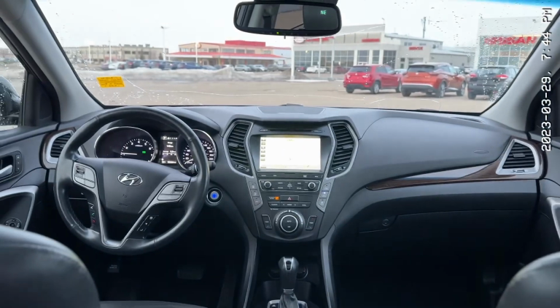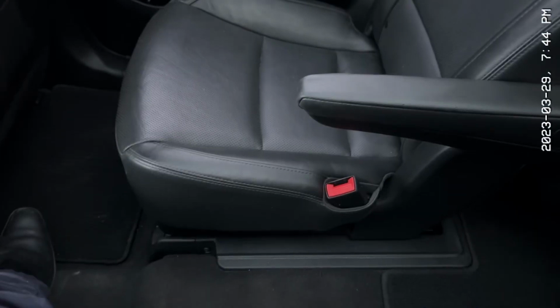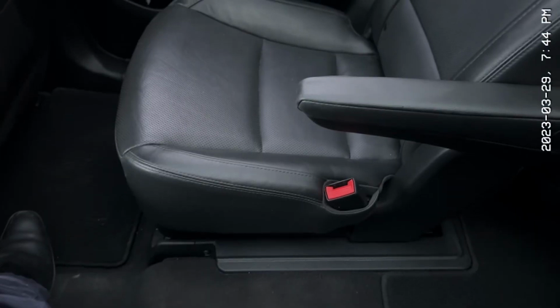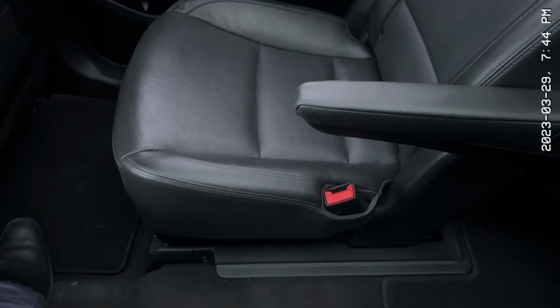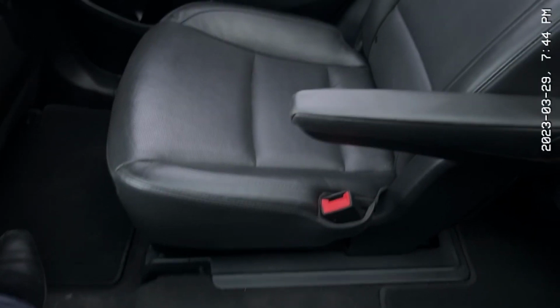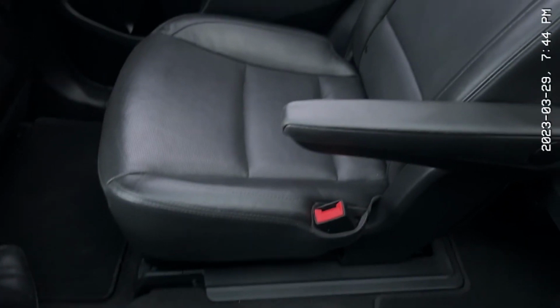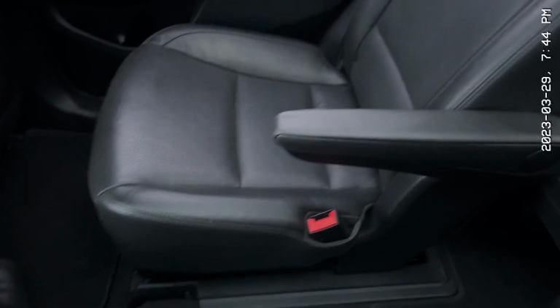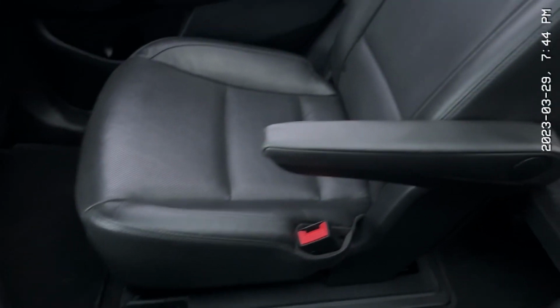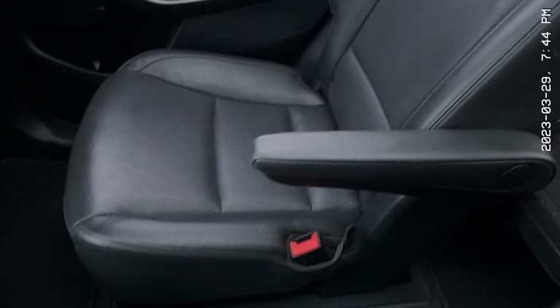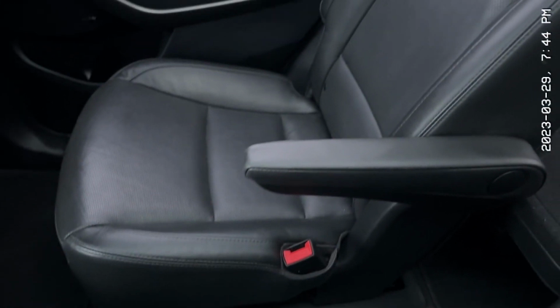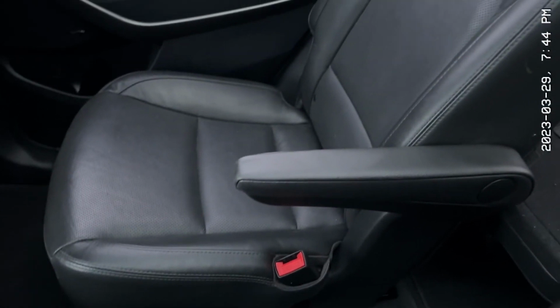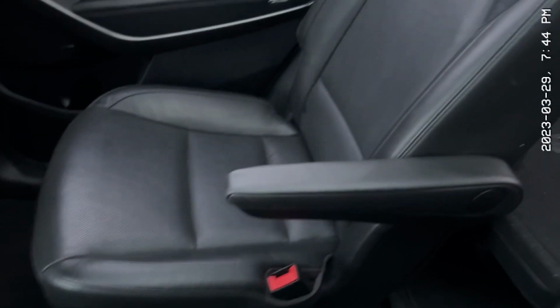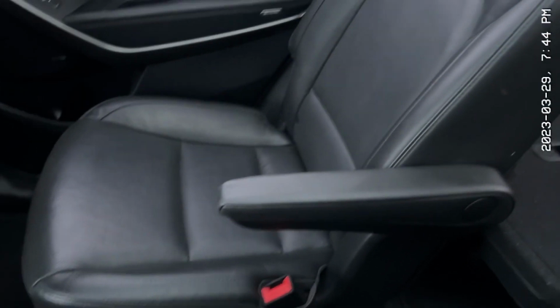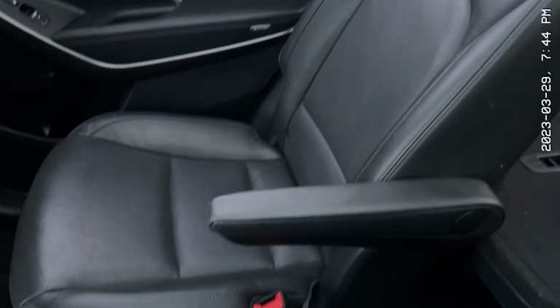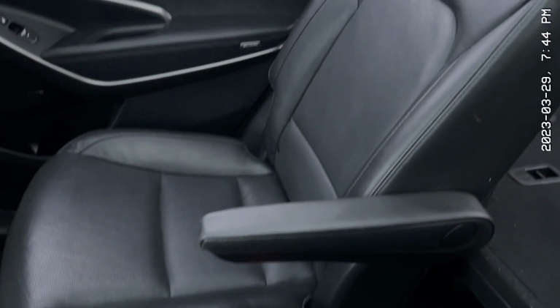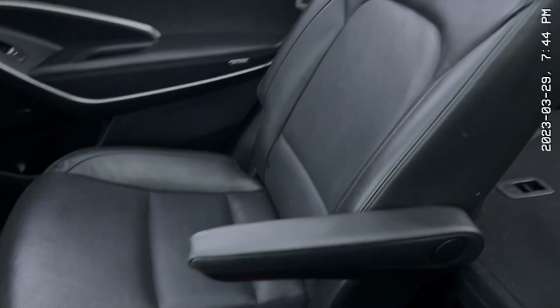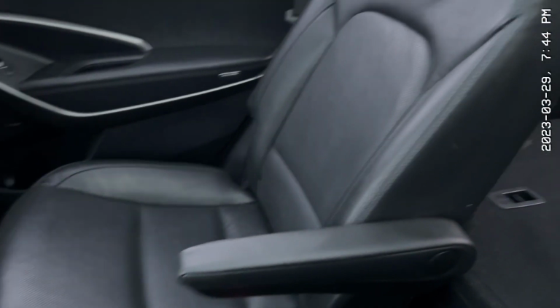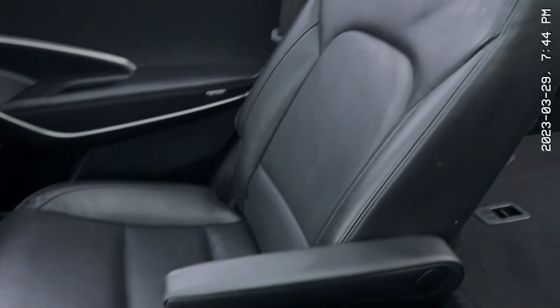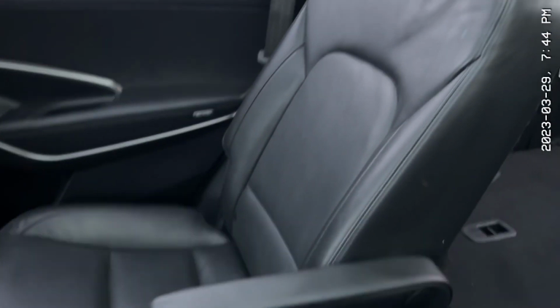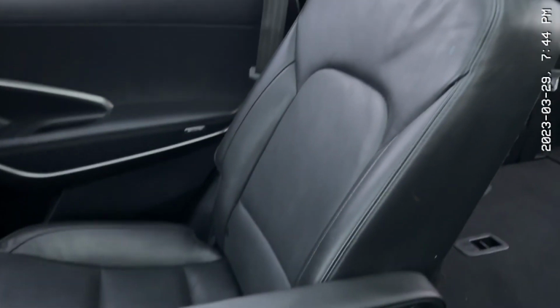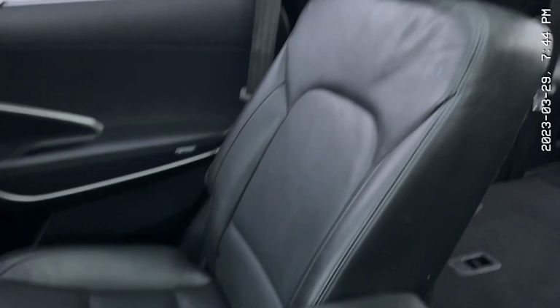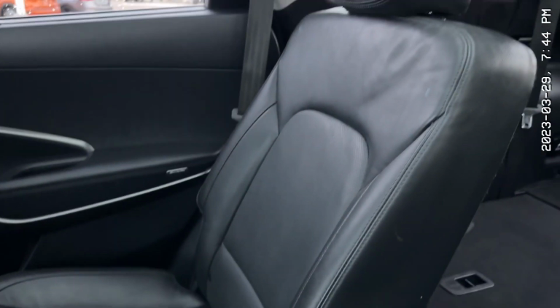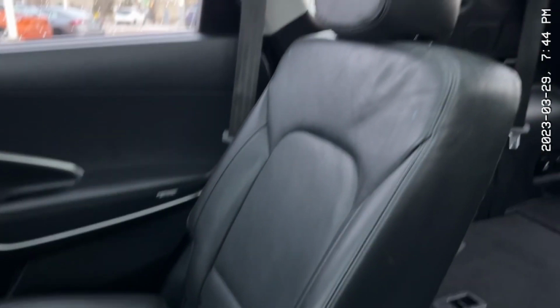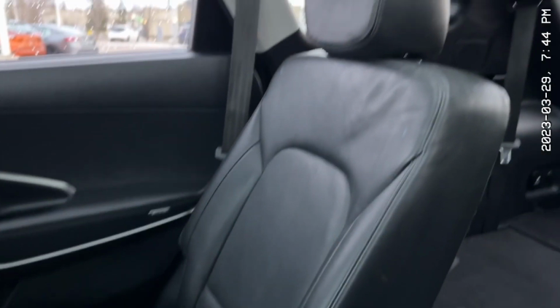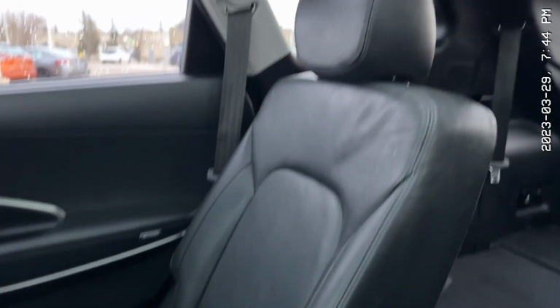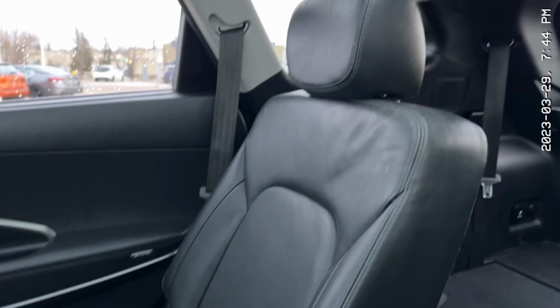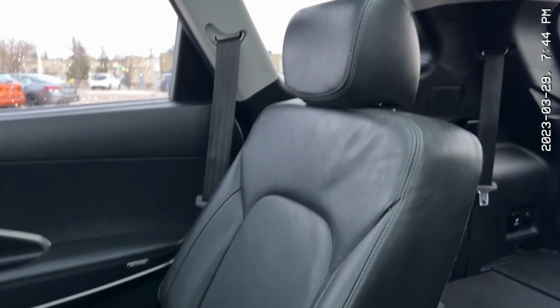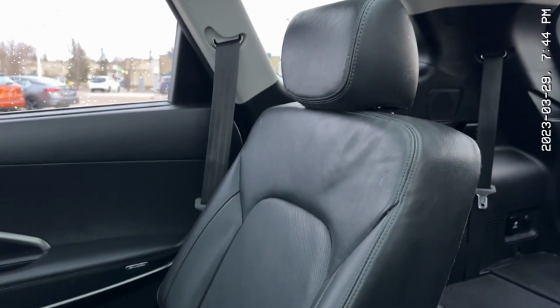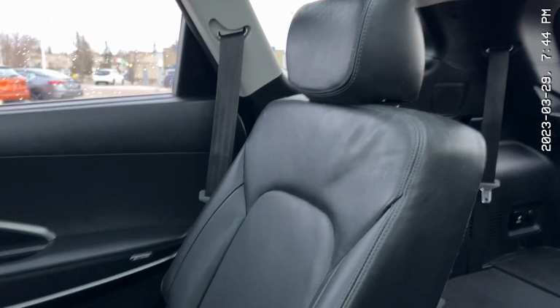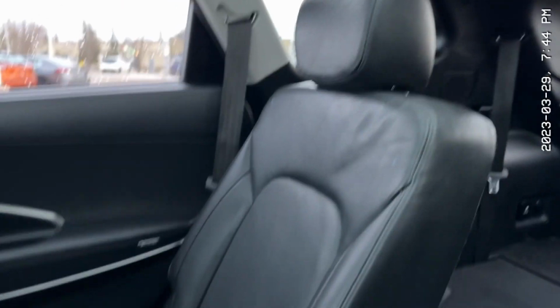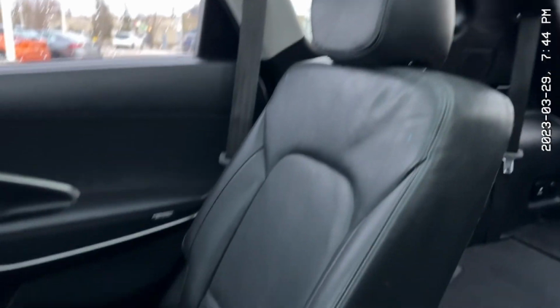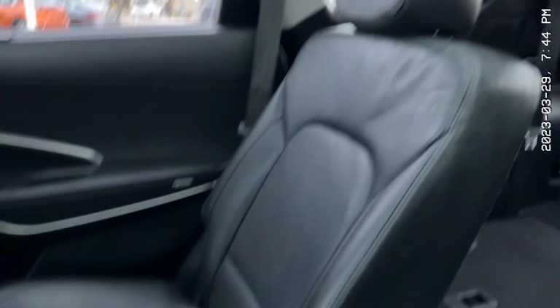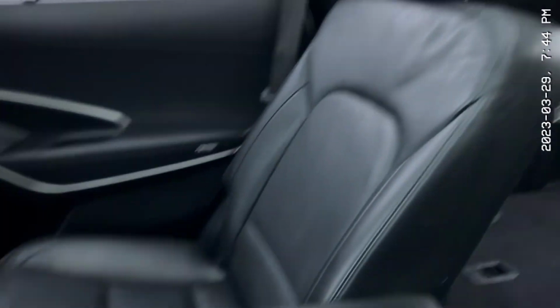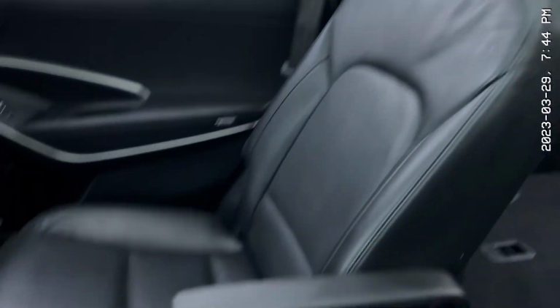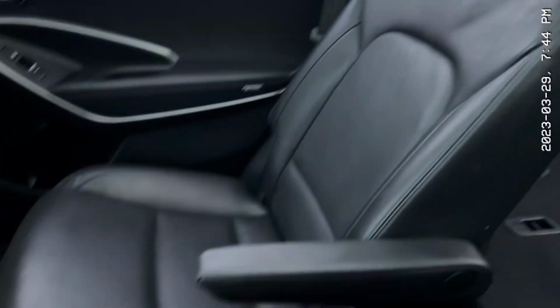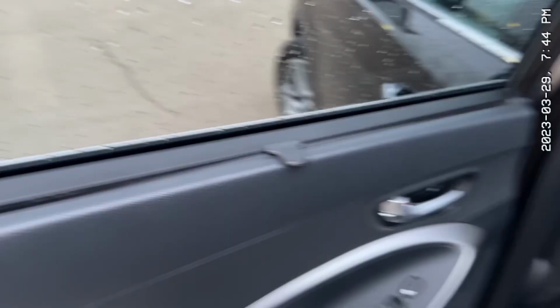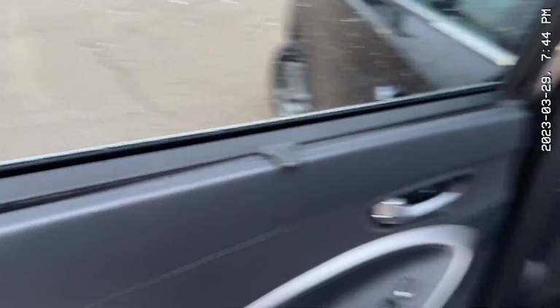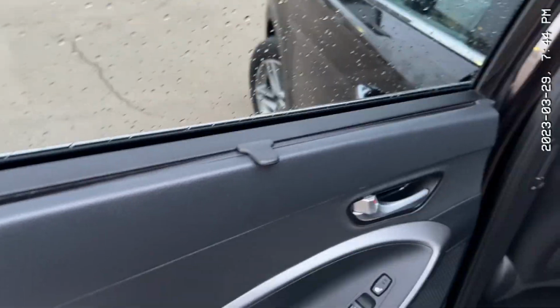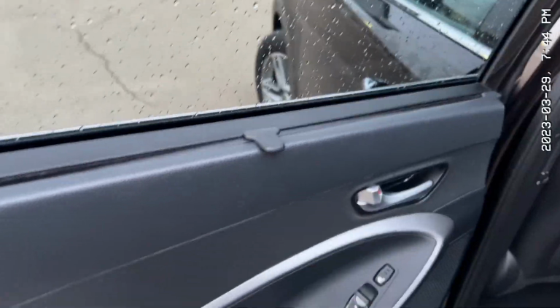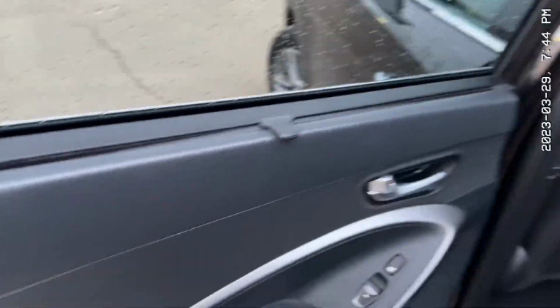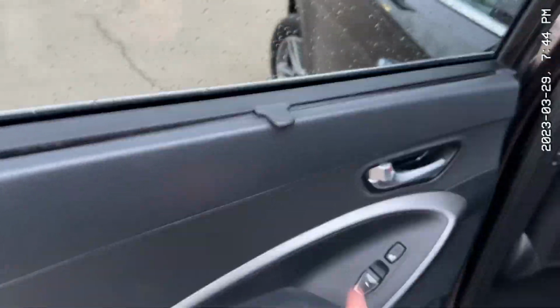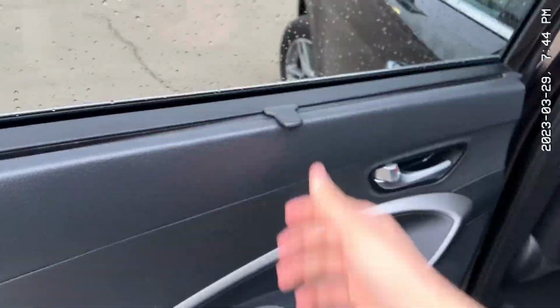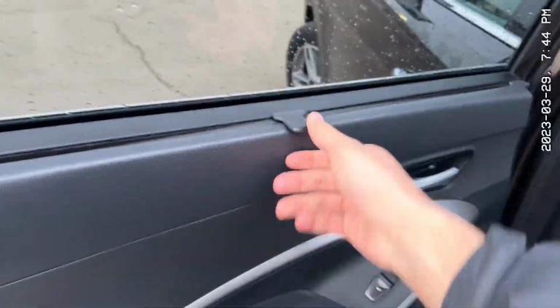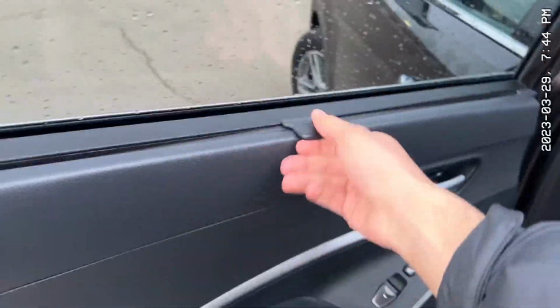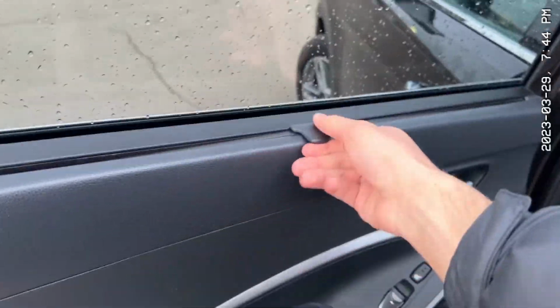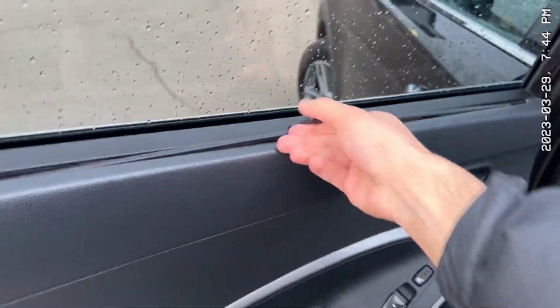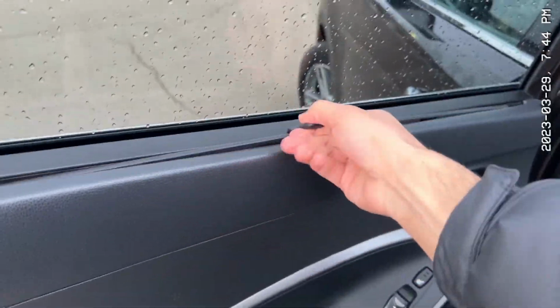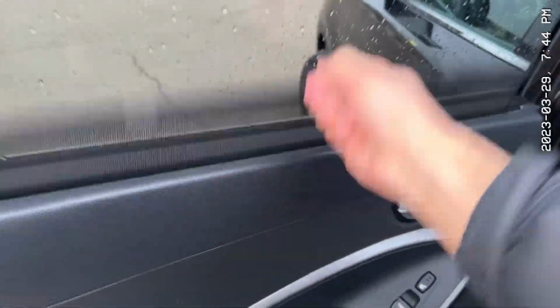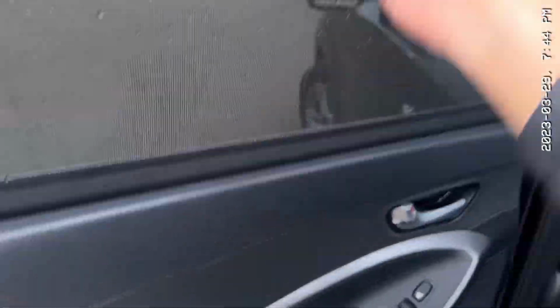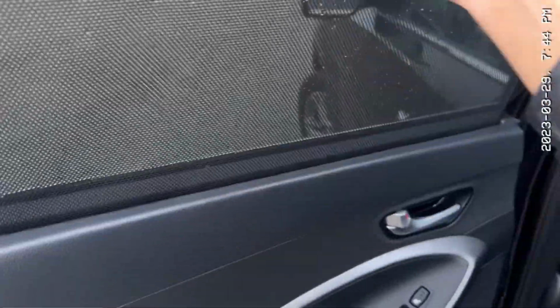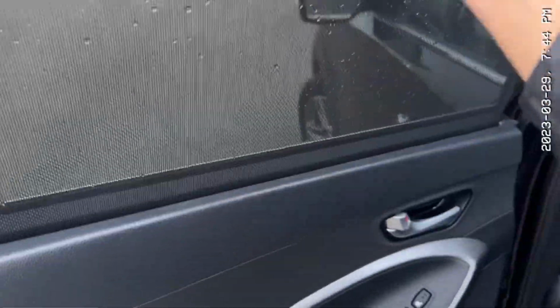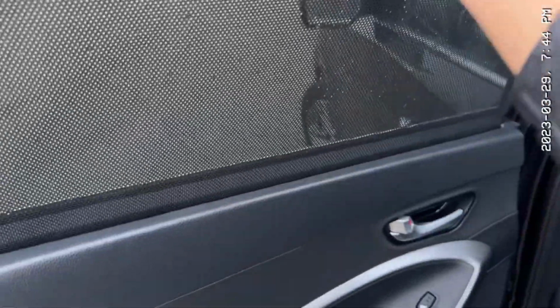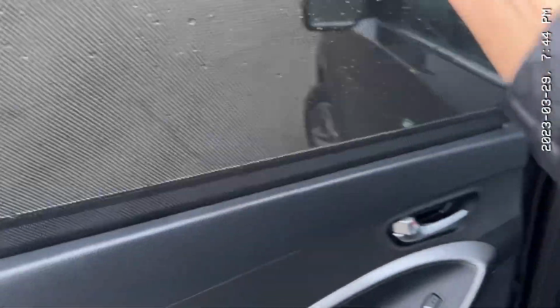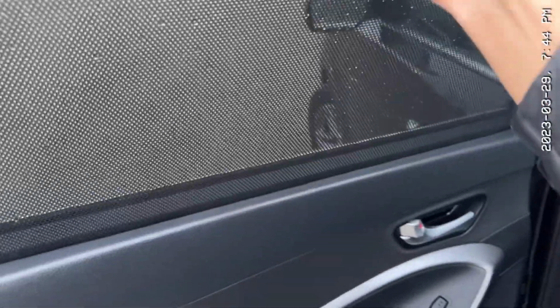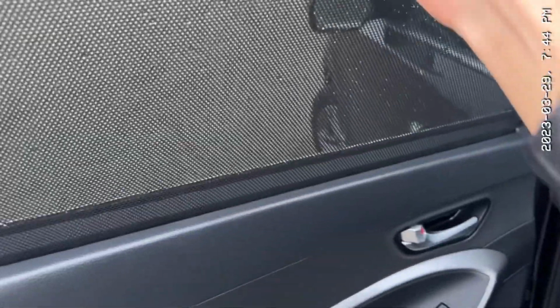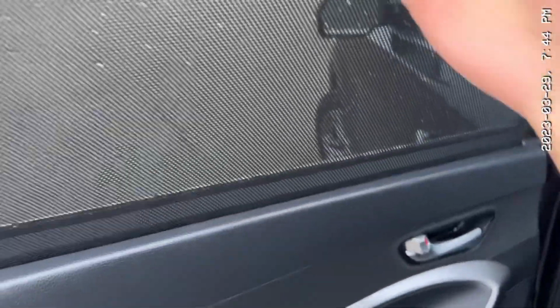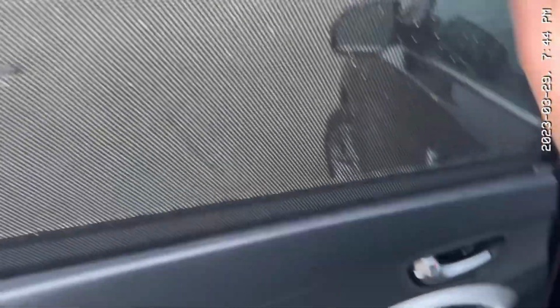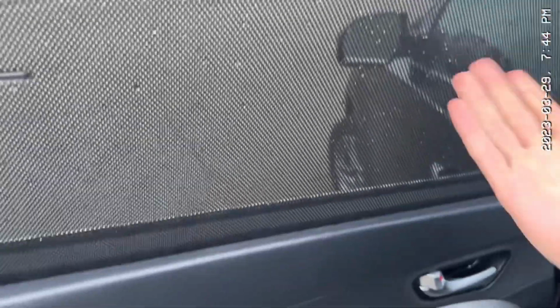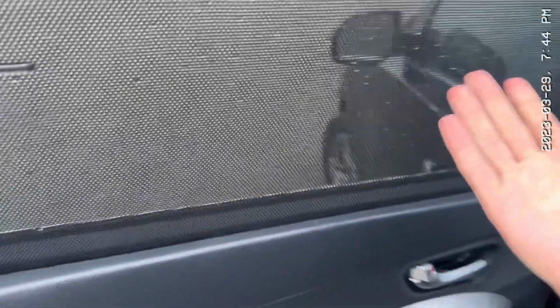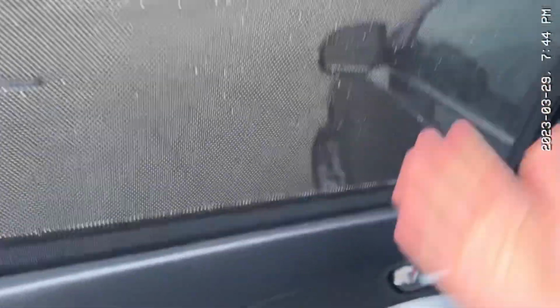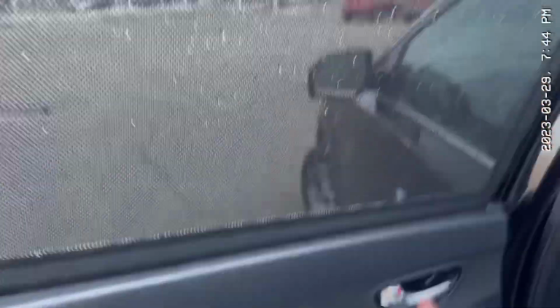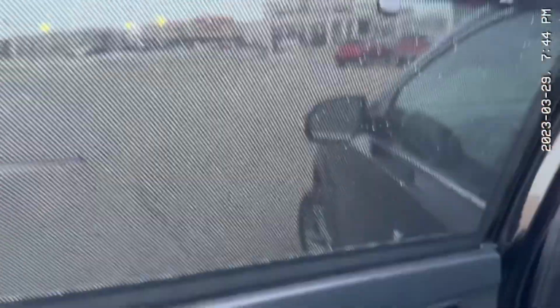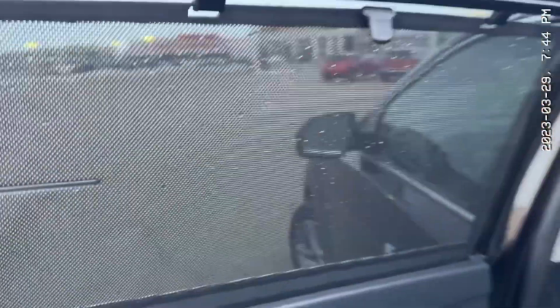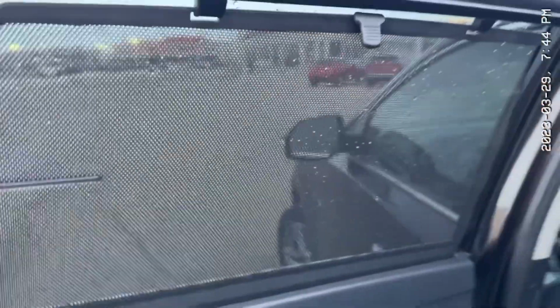Your second row passengers will be nice and warm. You also have these very comfy captain seats right in the back. Not only that, you also get built-in sunshades just like that.